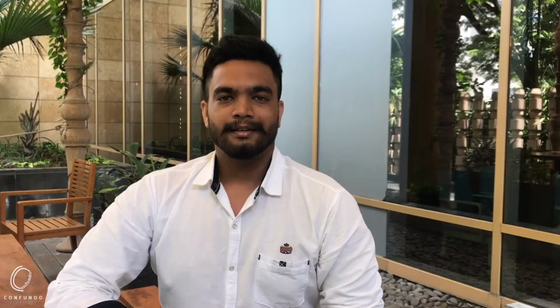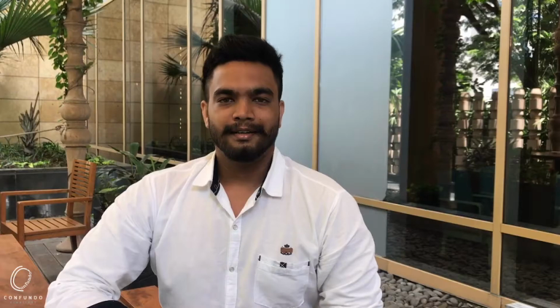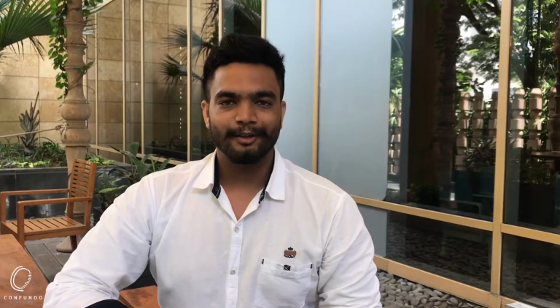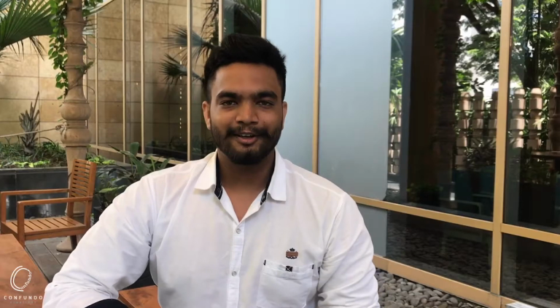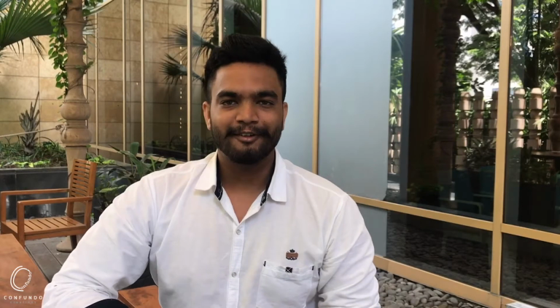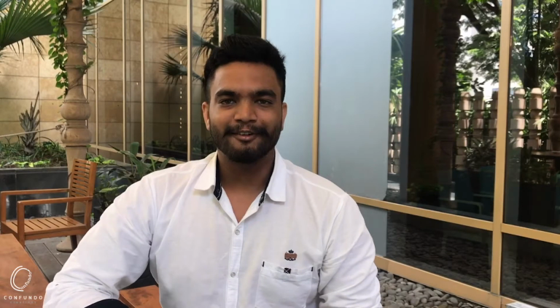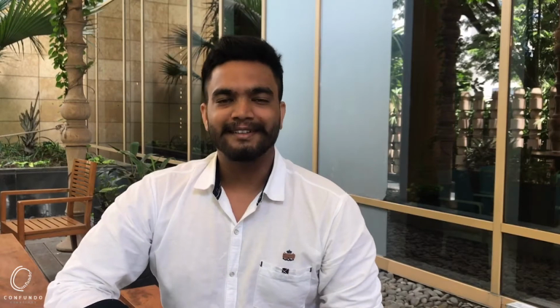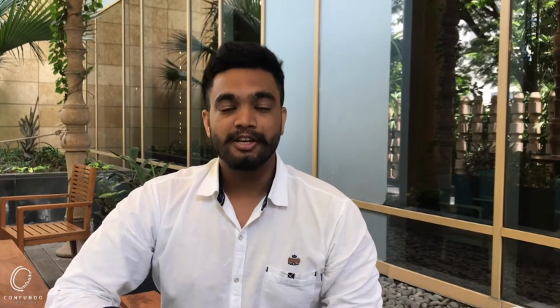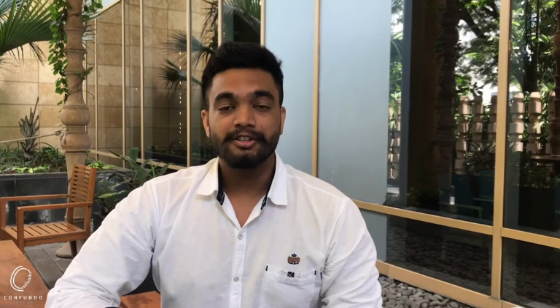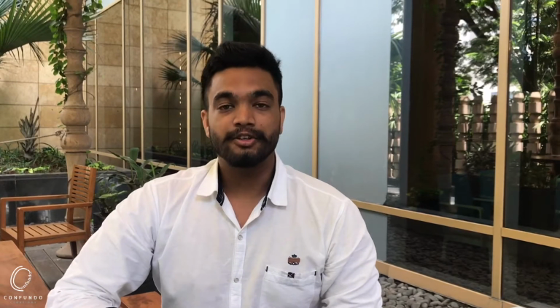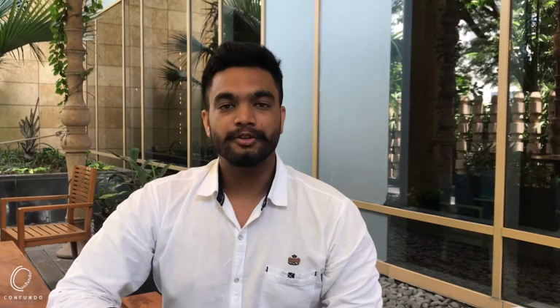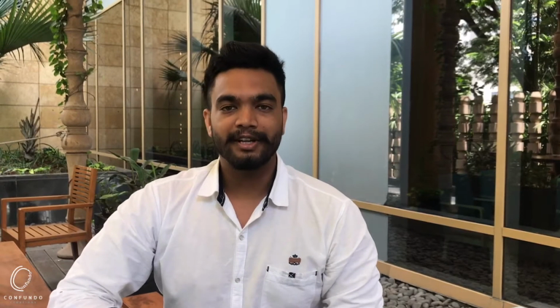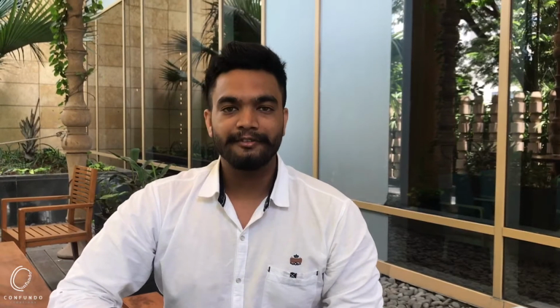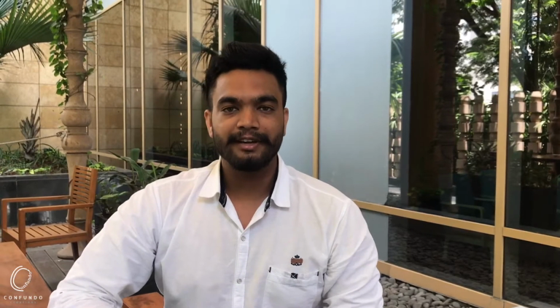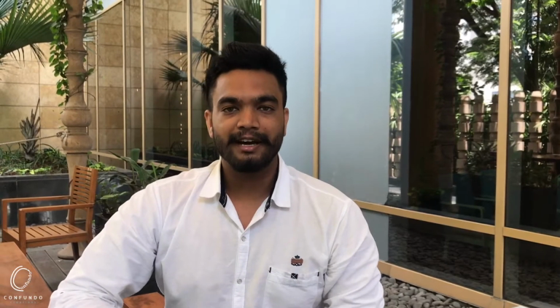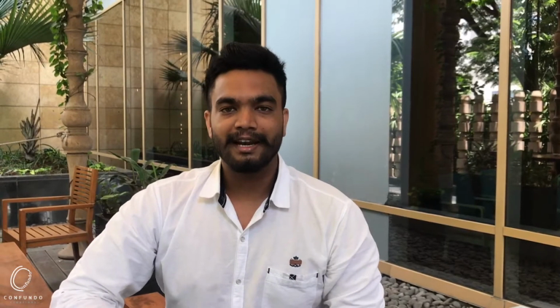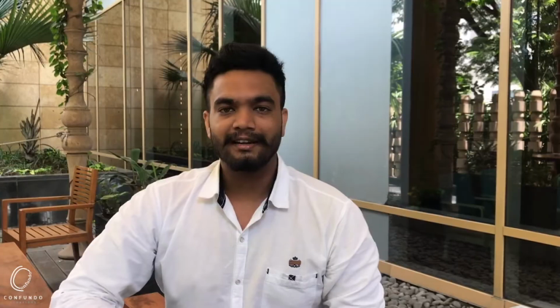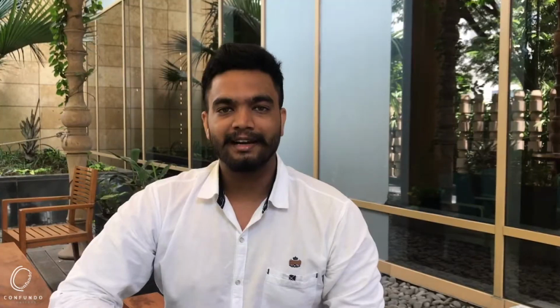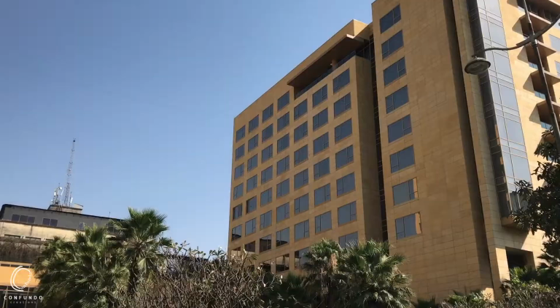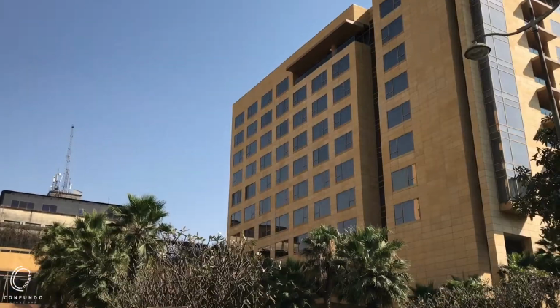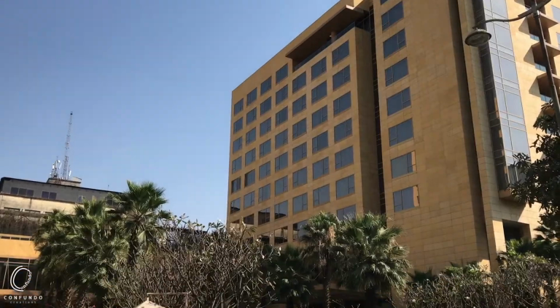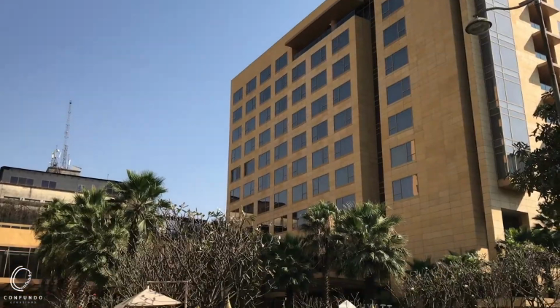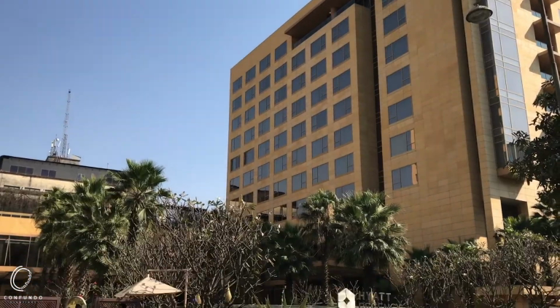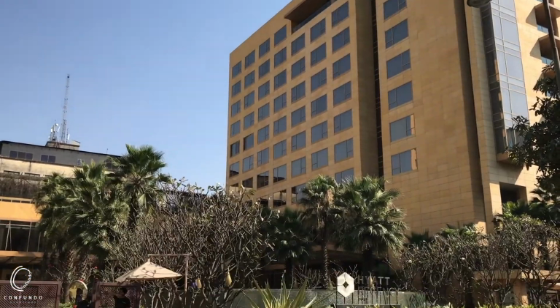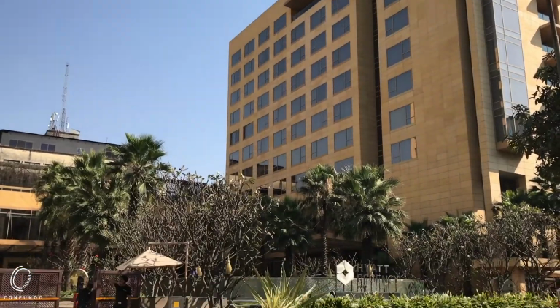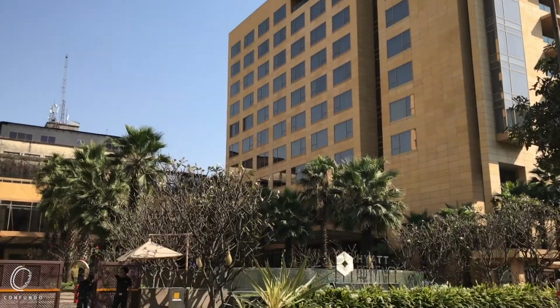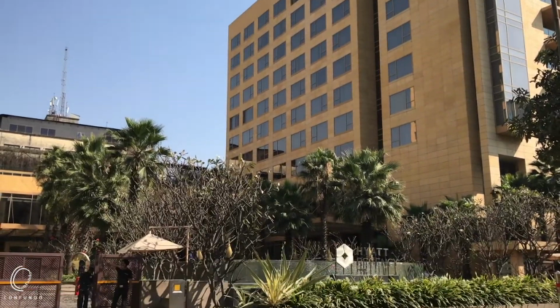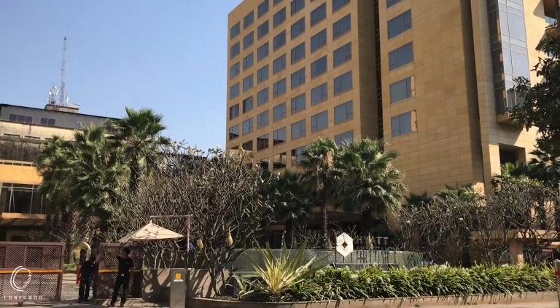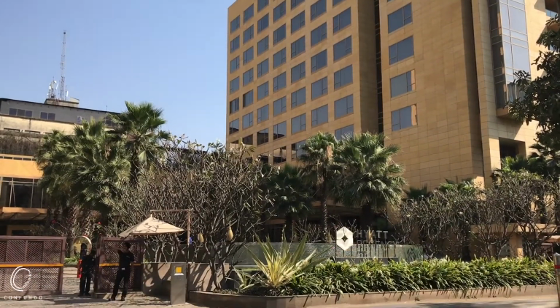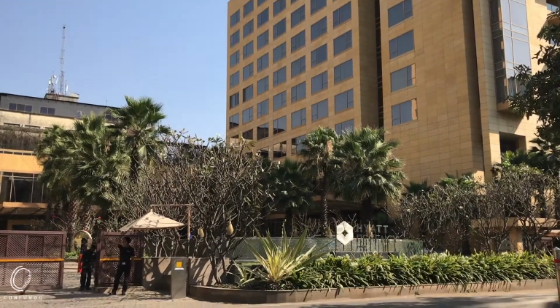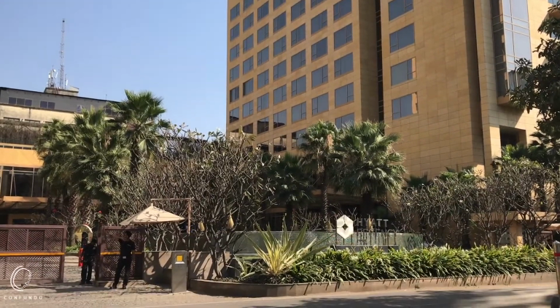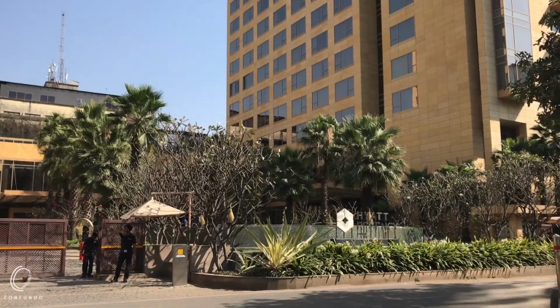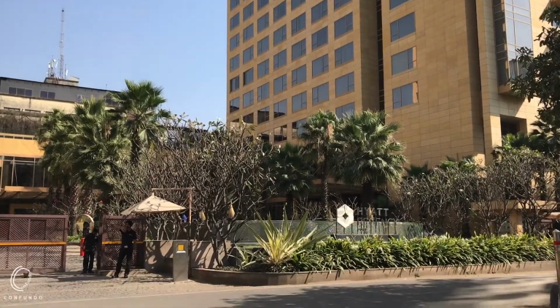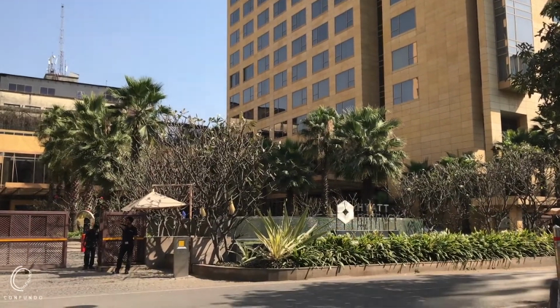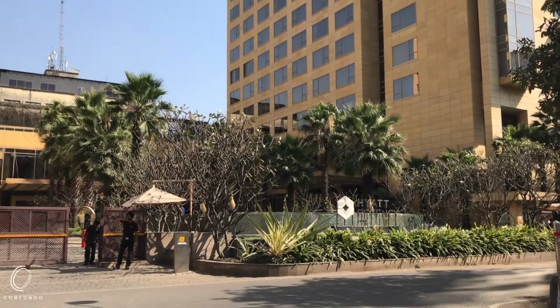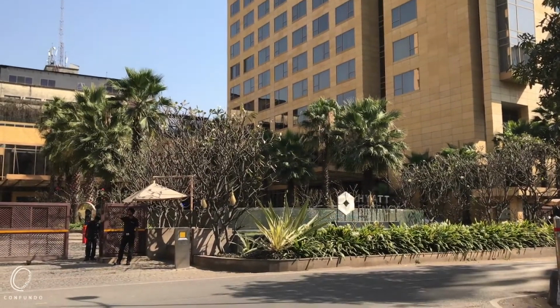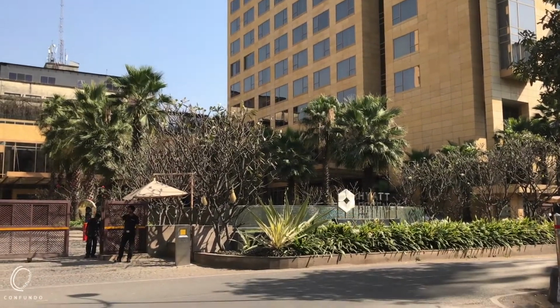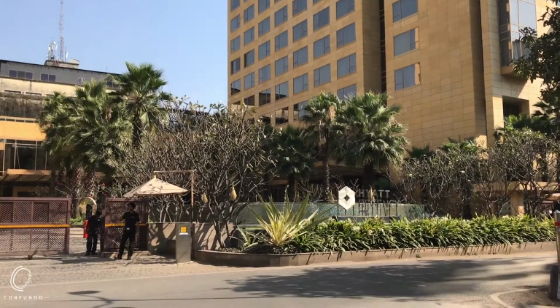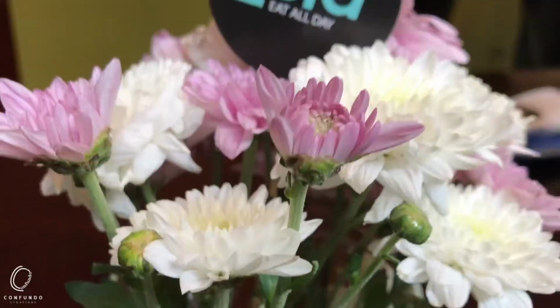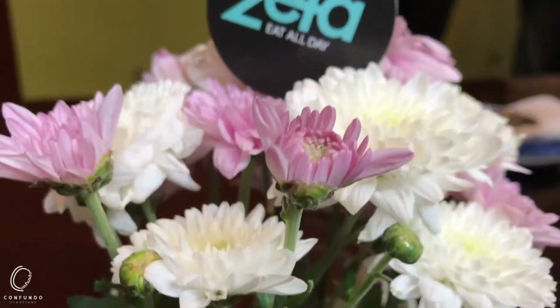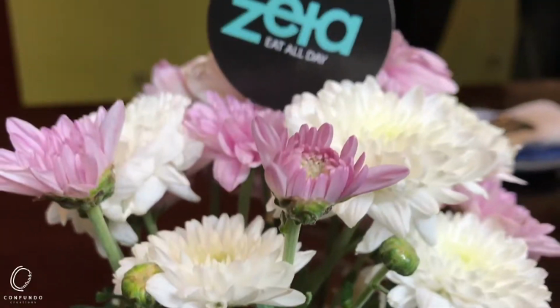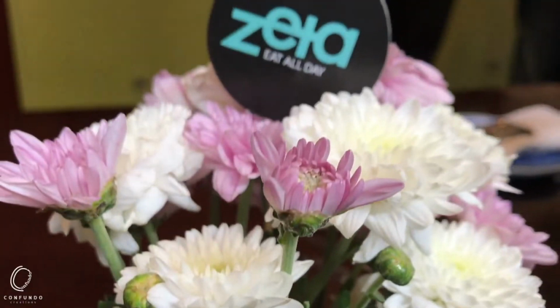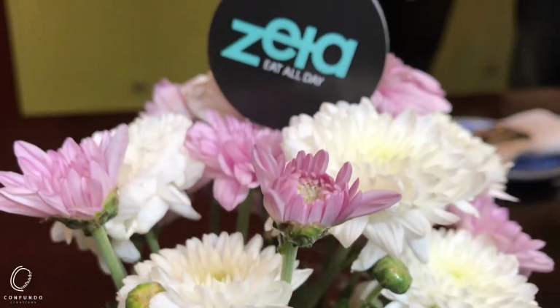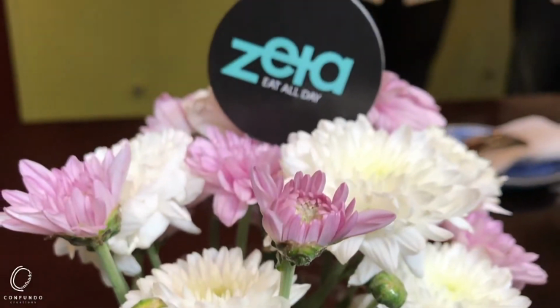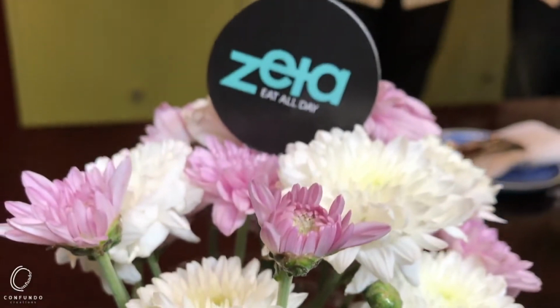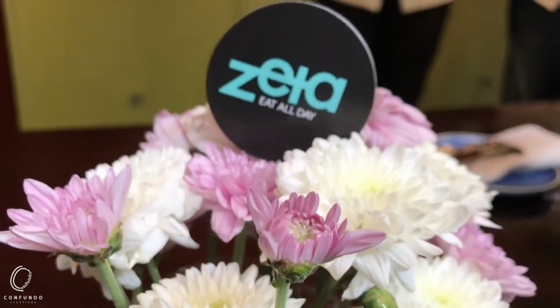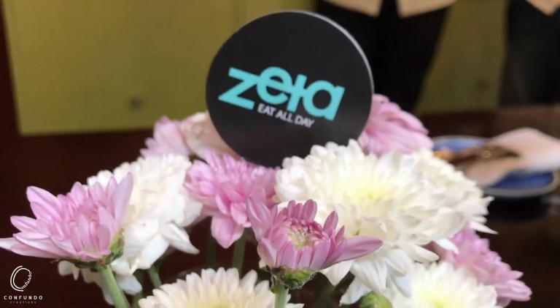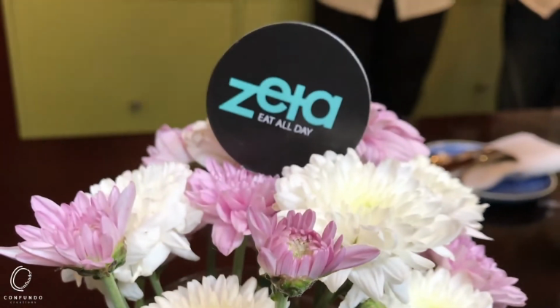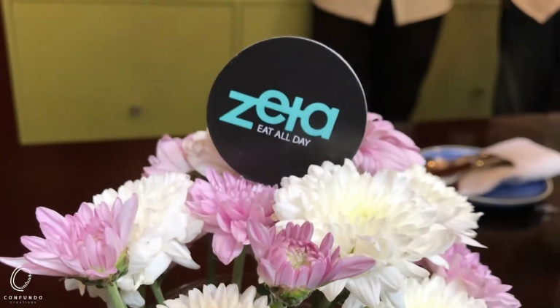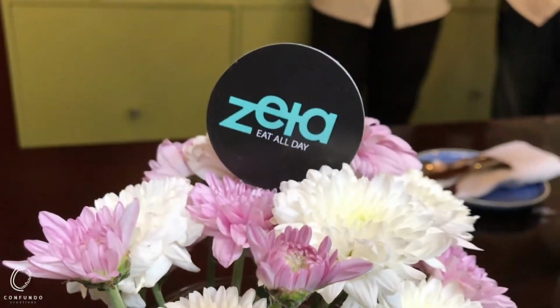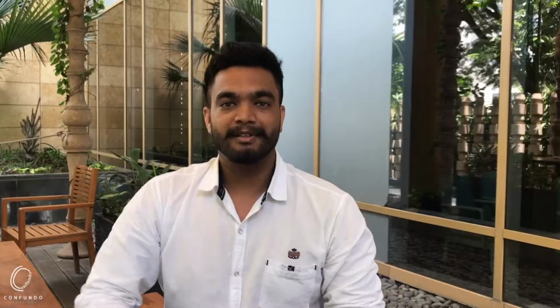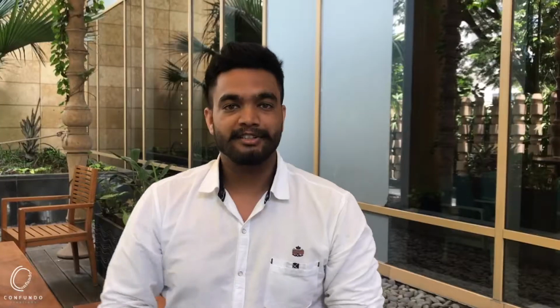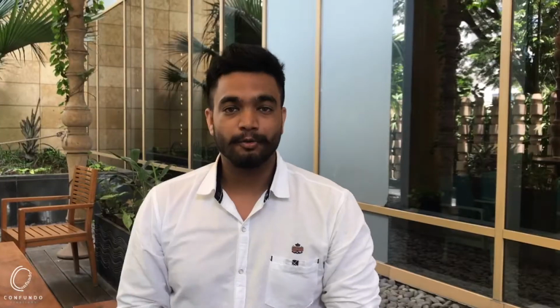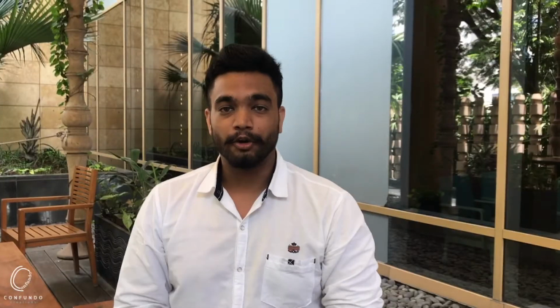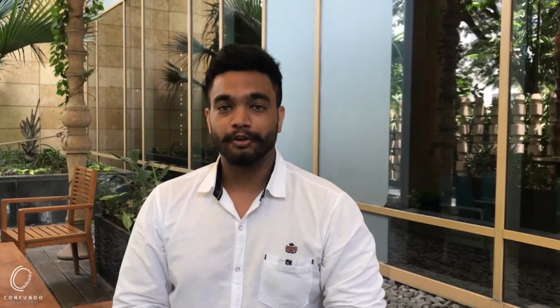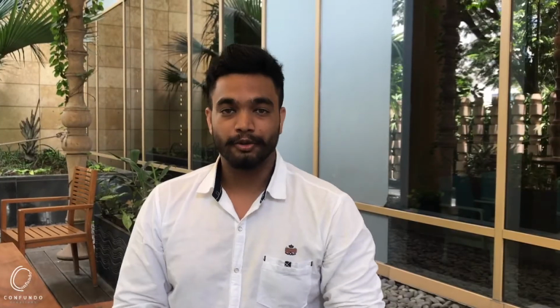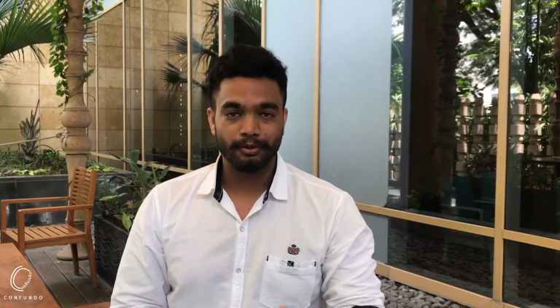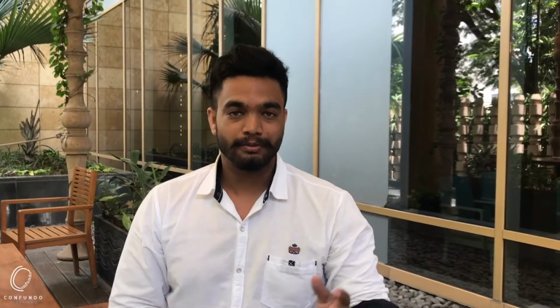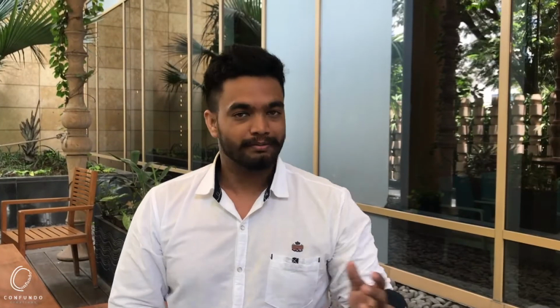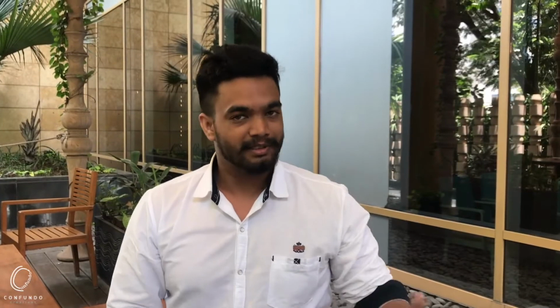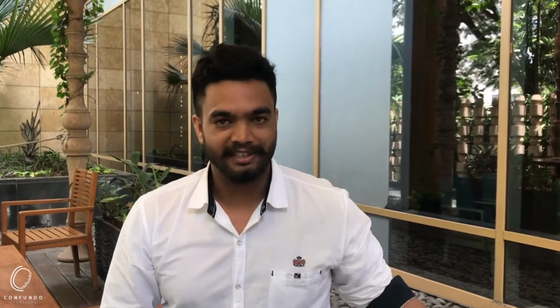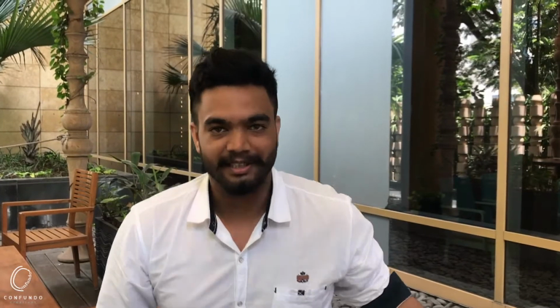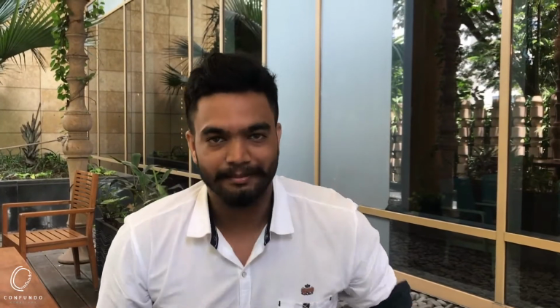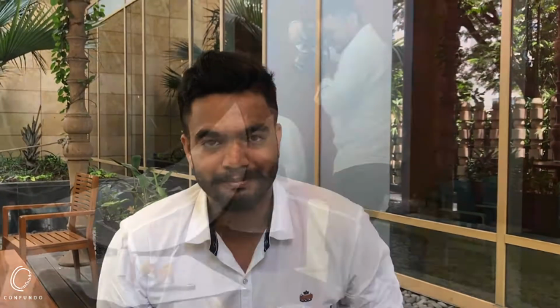Hello everyone. So today we are at Hyatt Regency Pune. We are doing a food shoot. So let me just walk you through the setup.